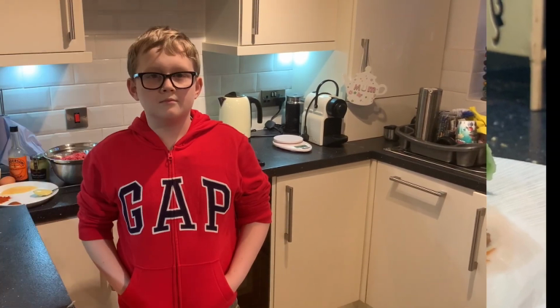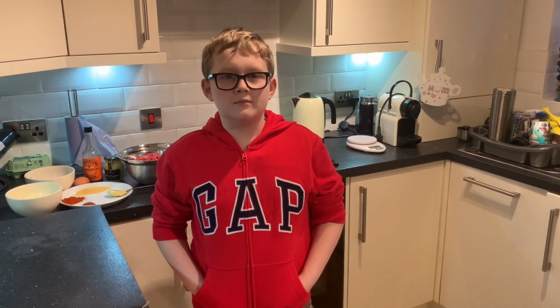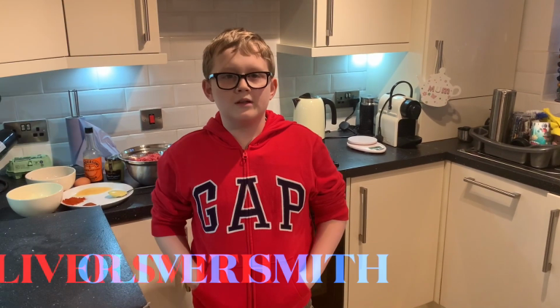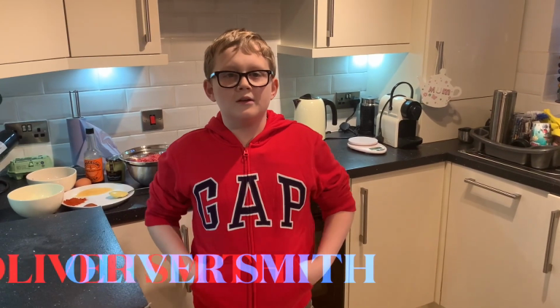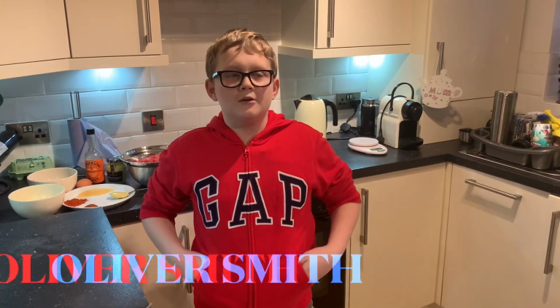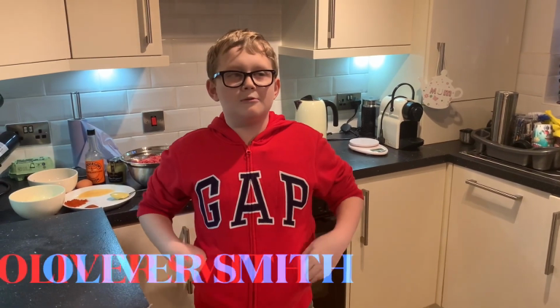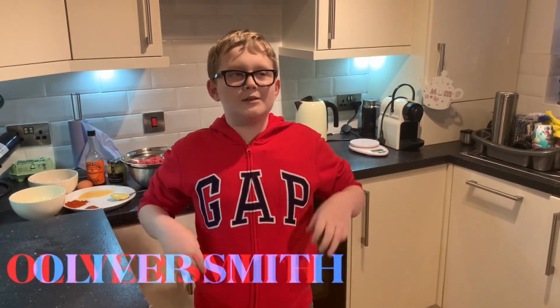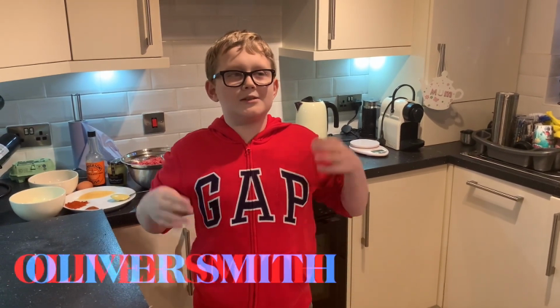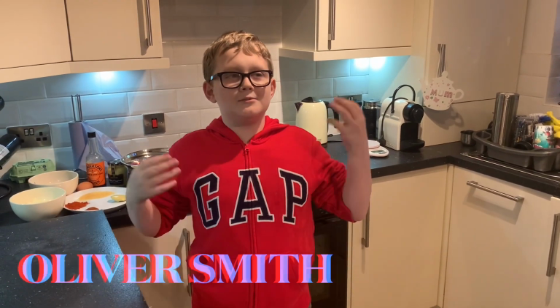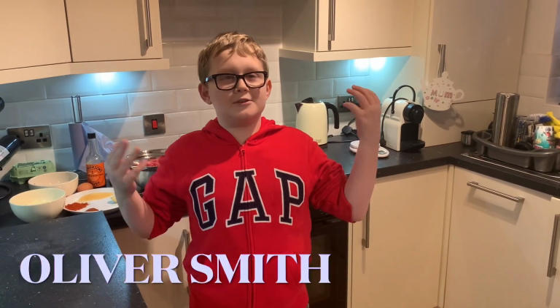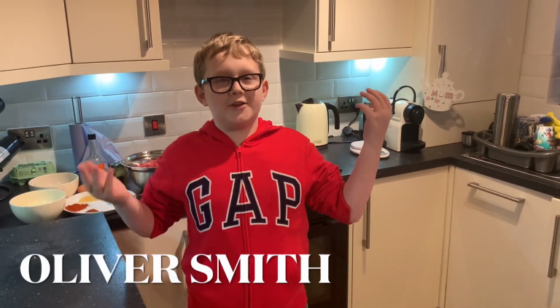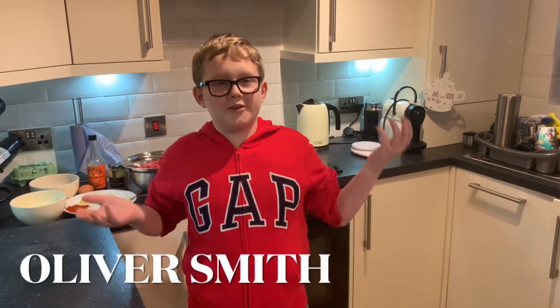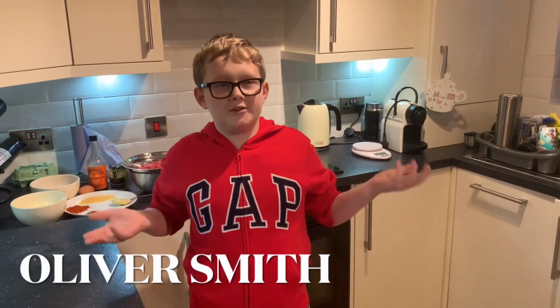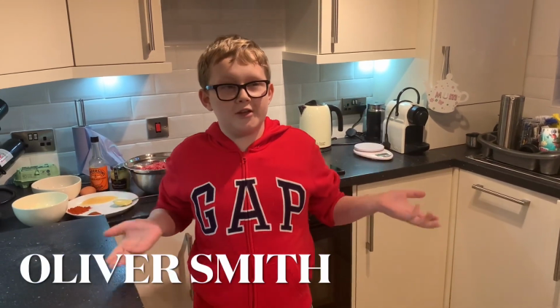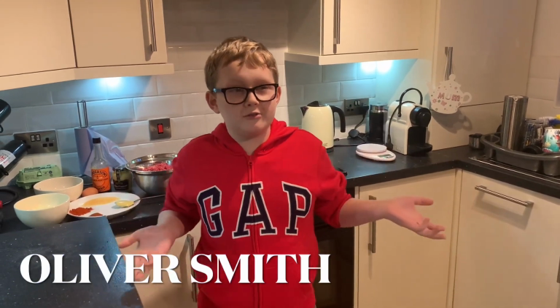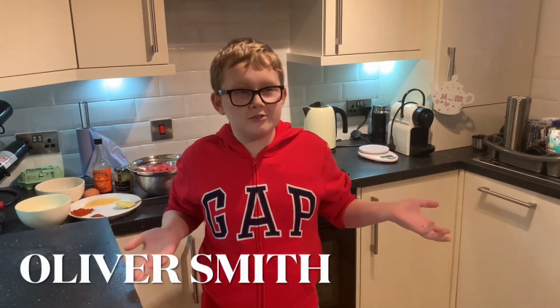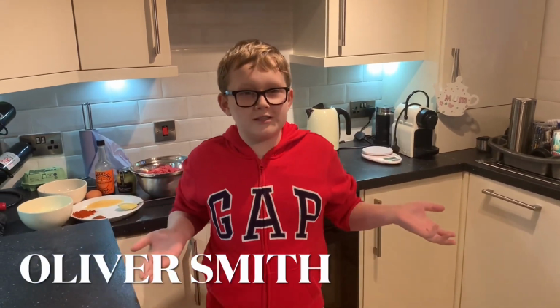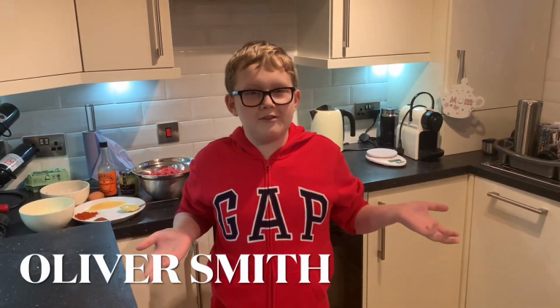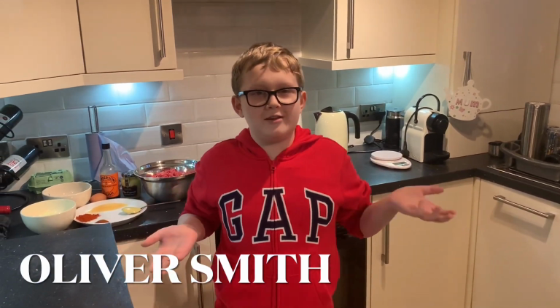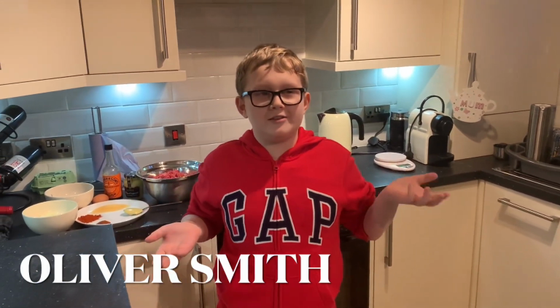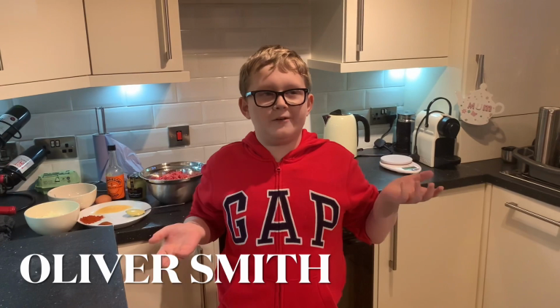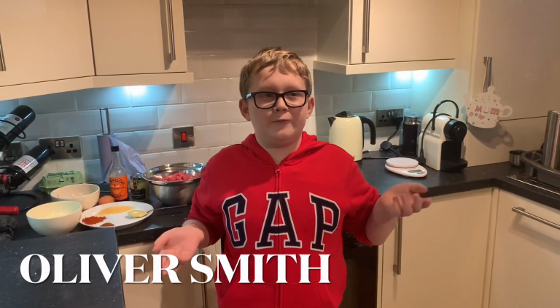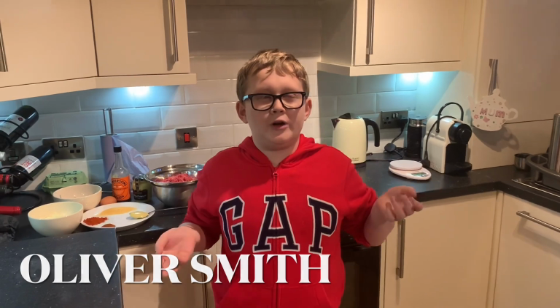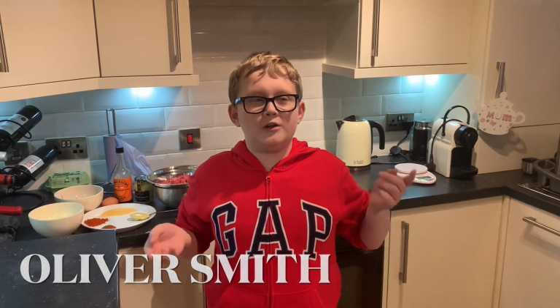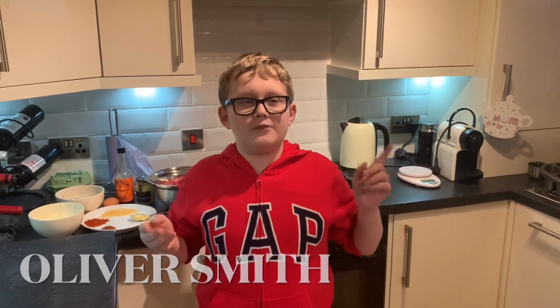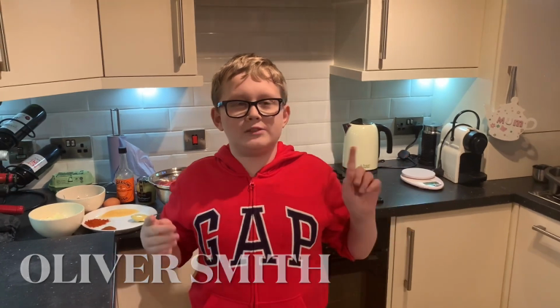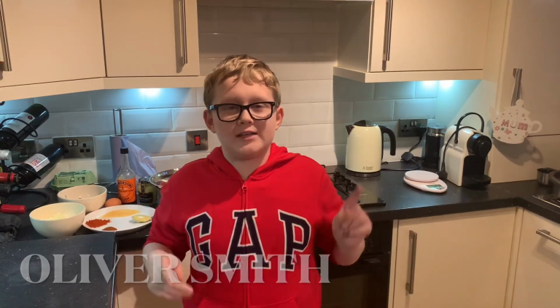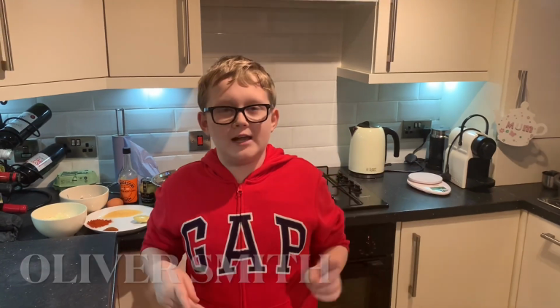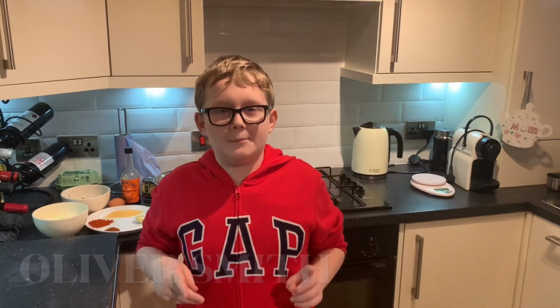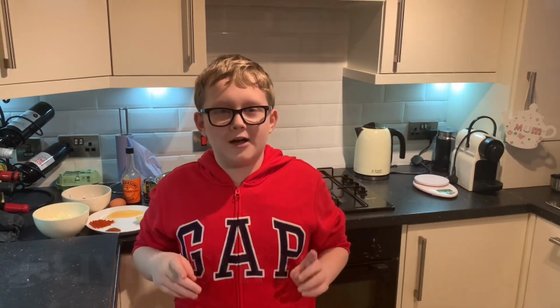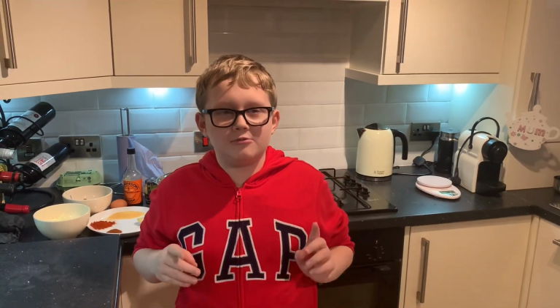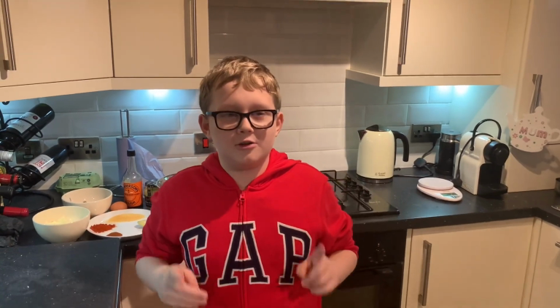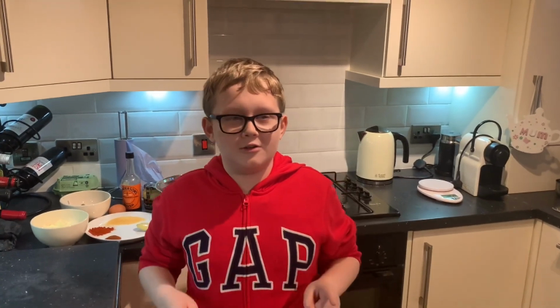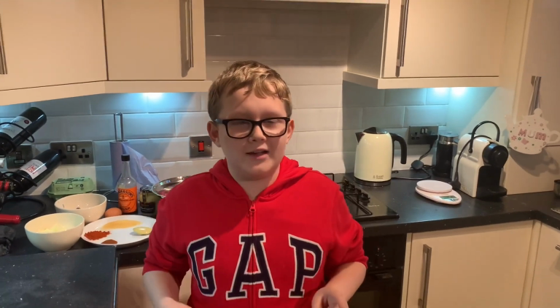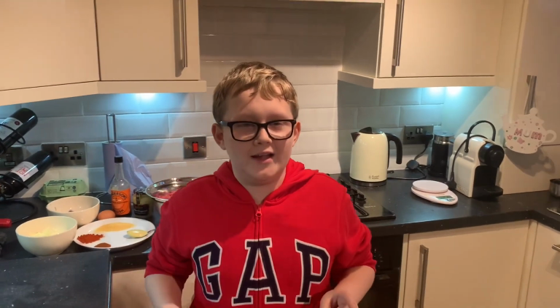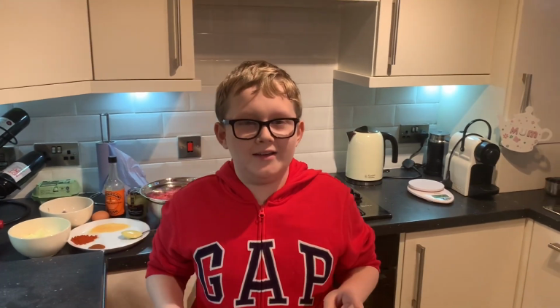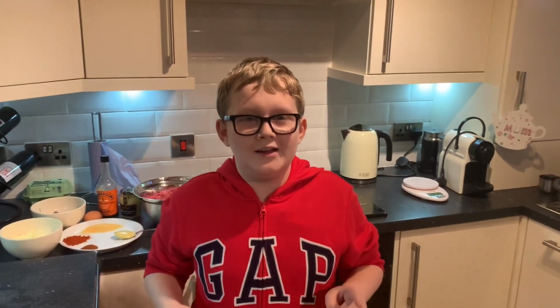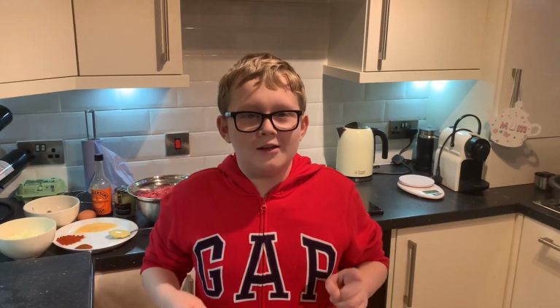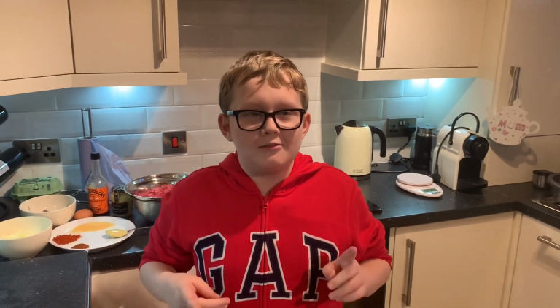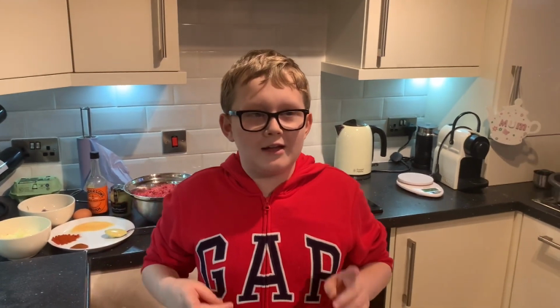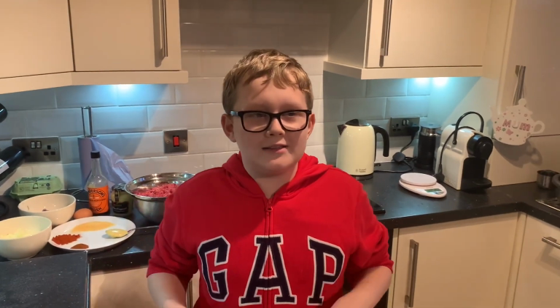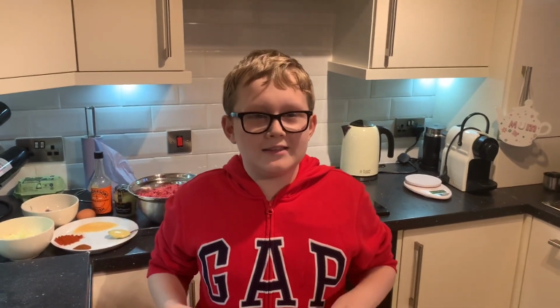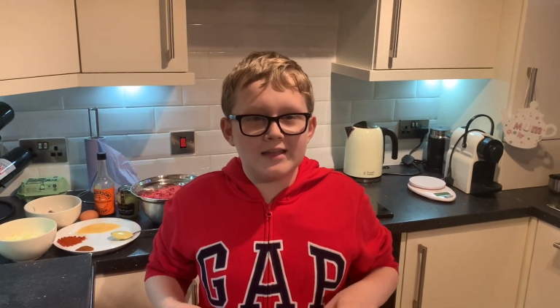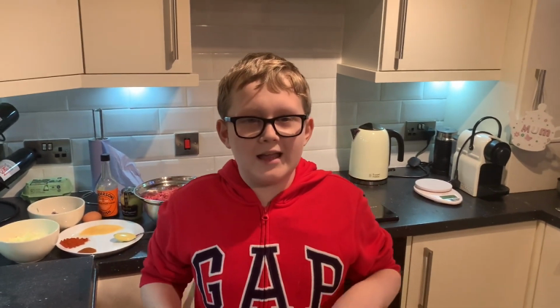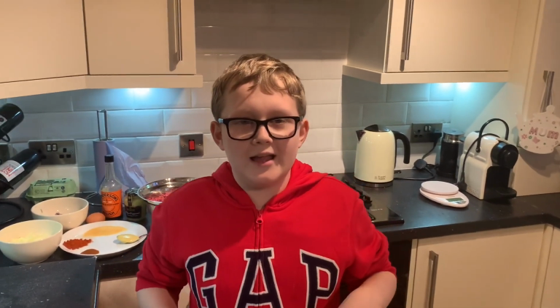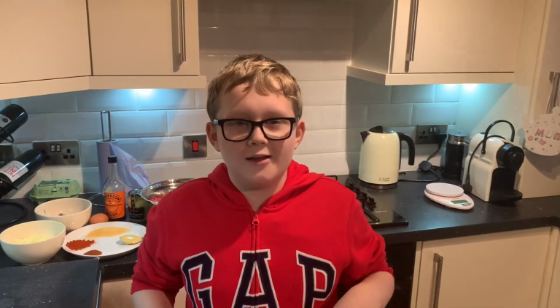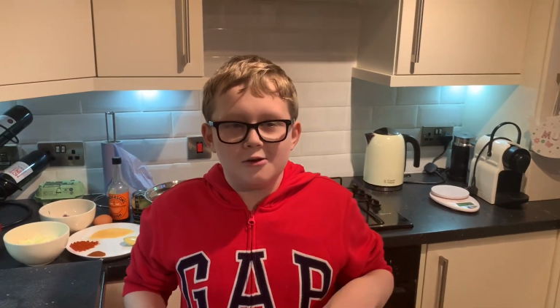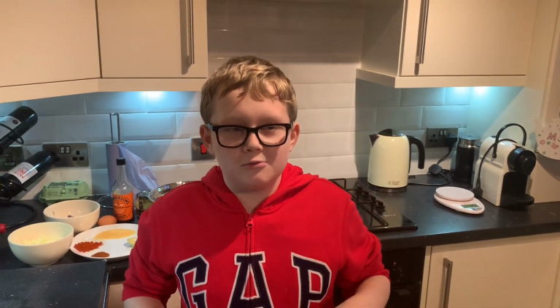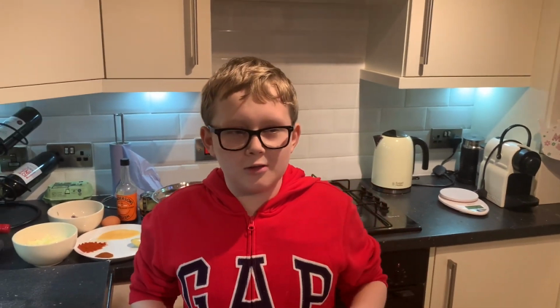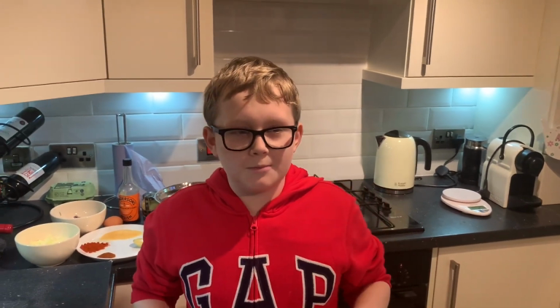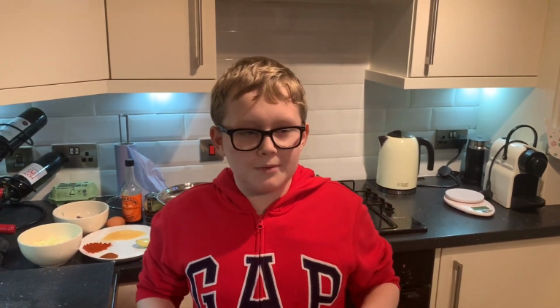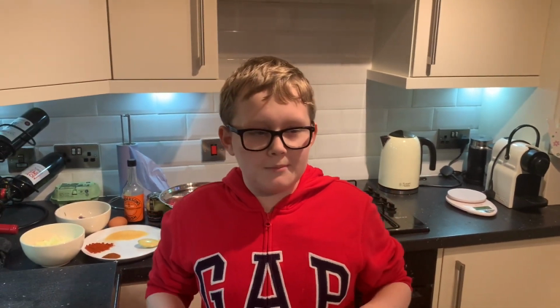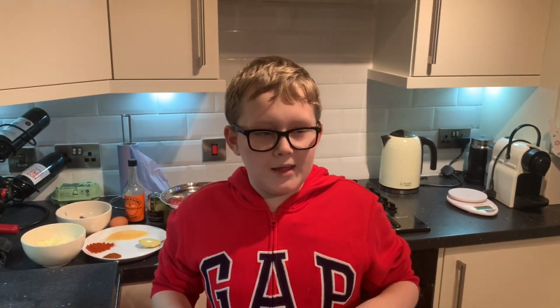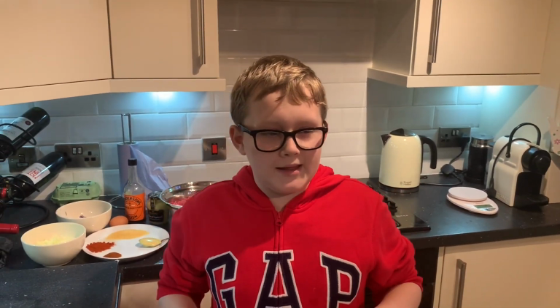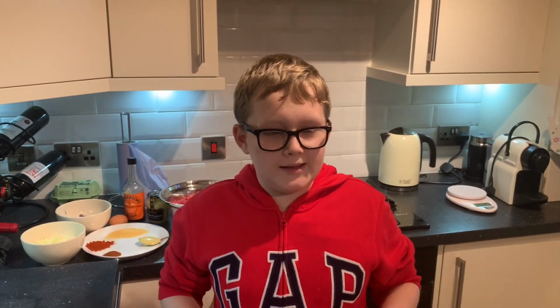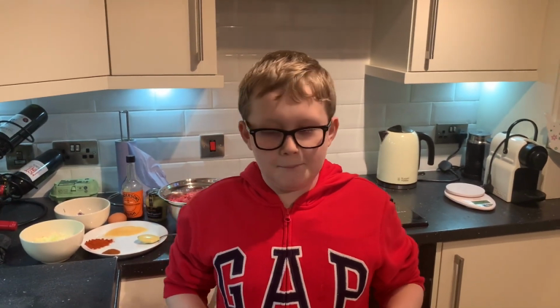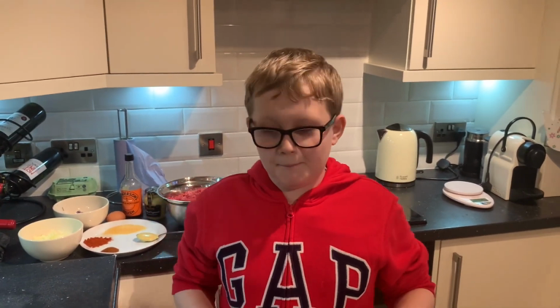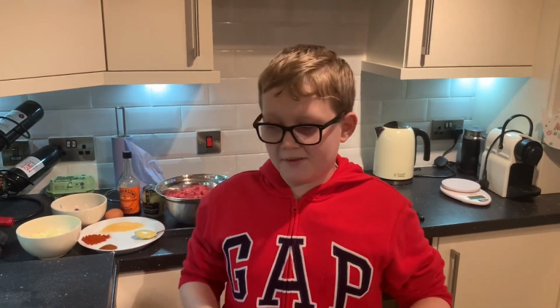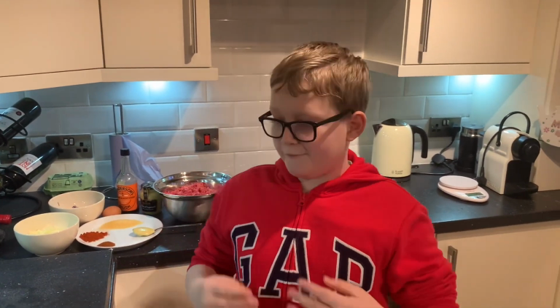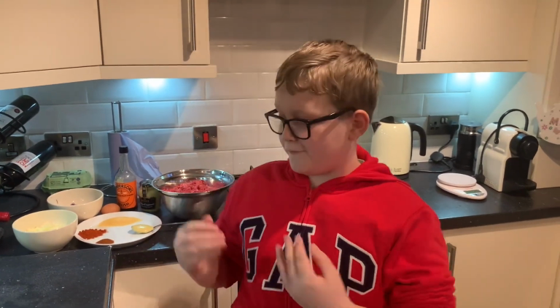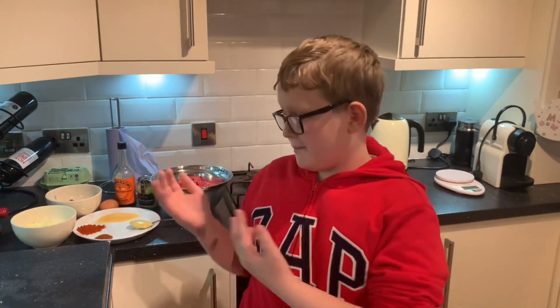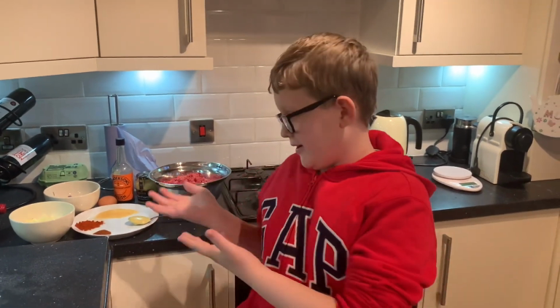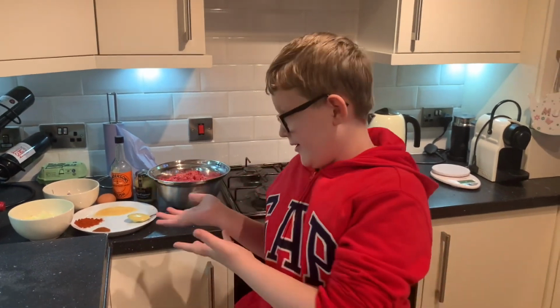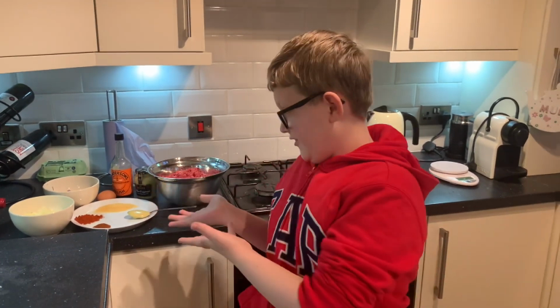Welcome to a new series of Oliver's Get About Cooking, where today we'll be making beefy burgers.